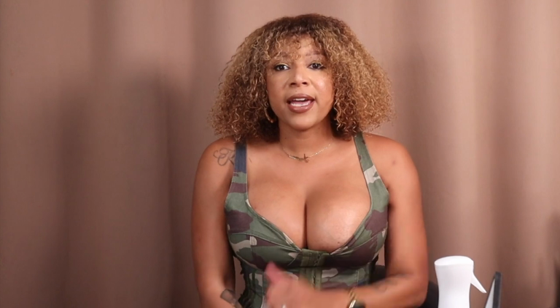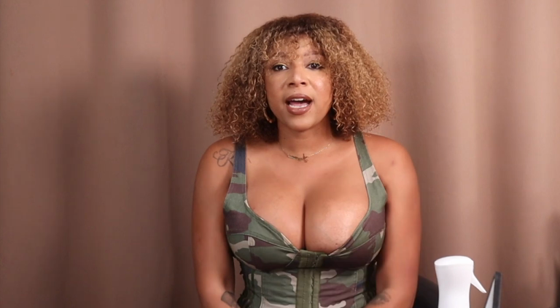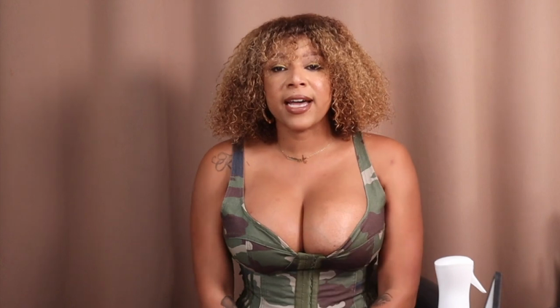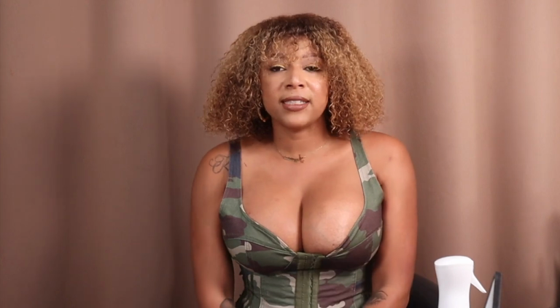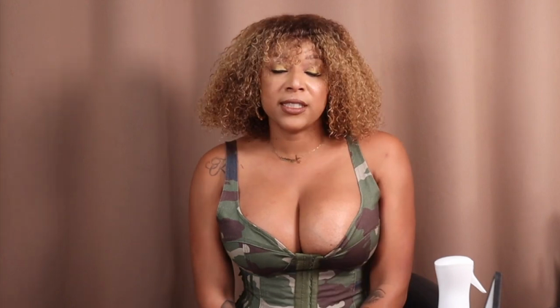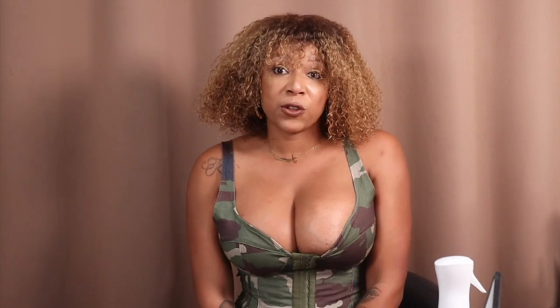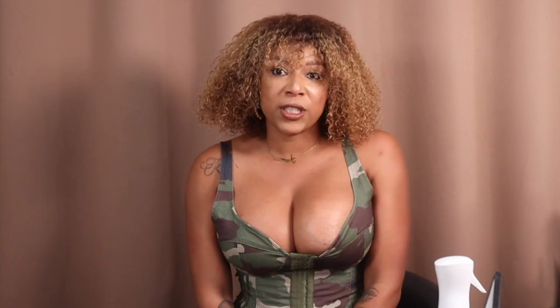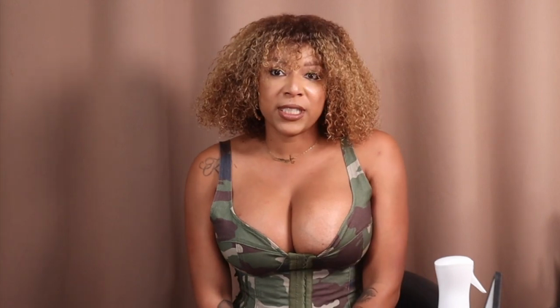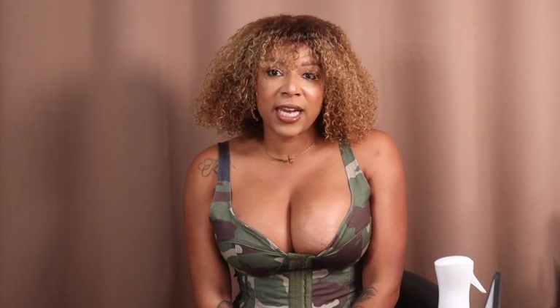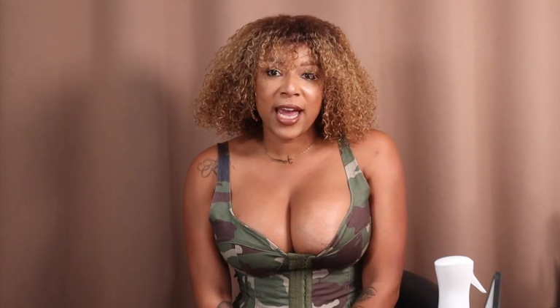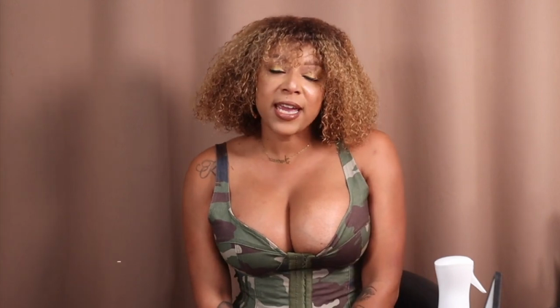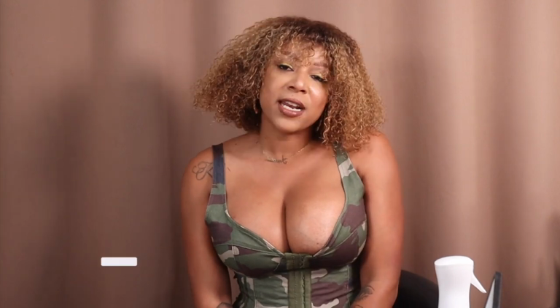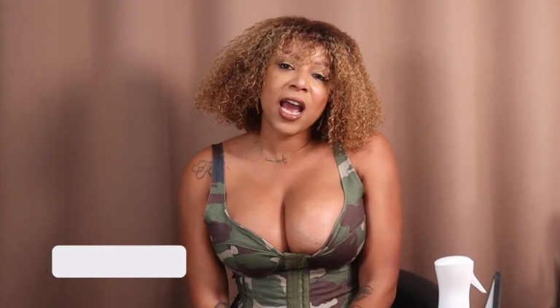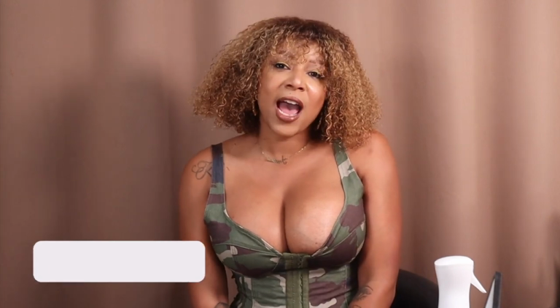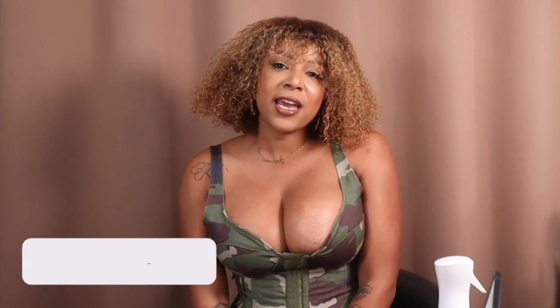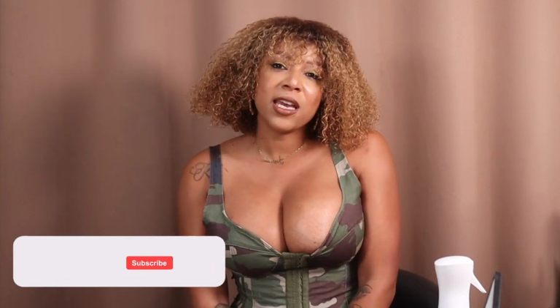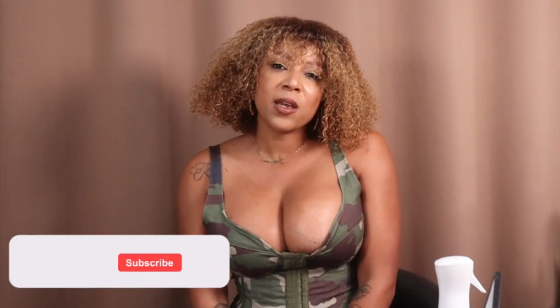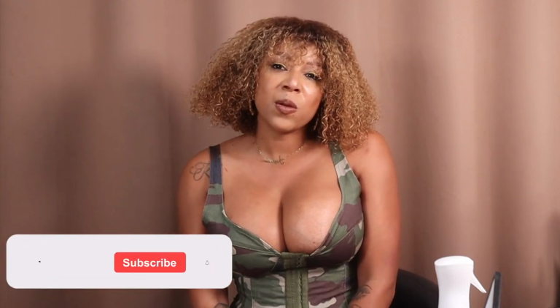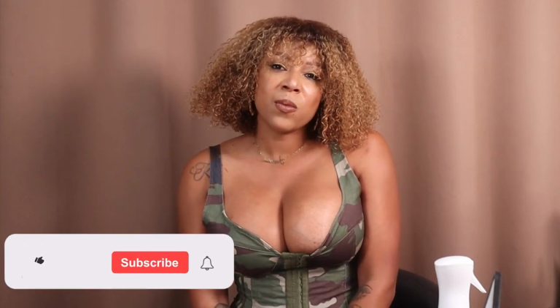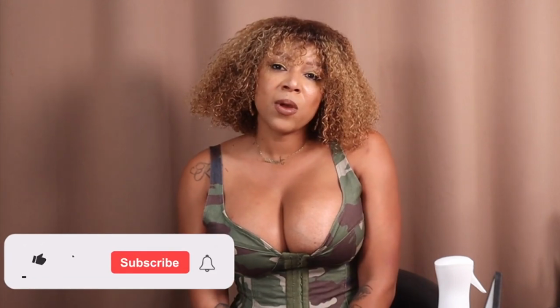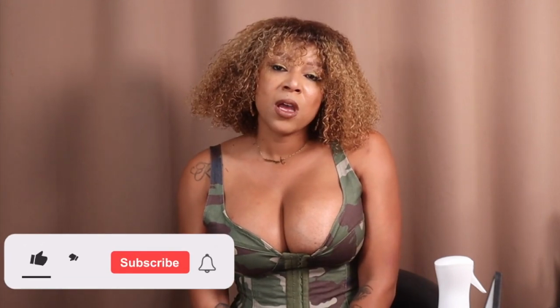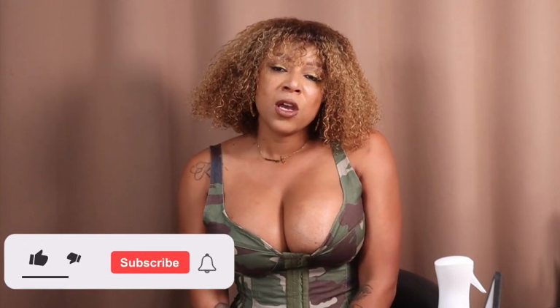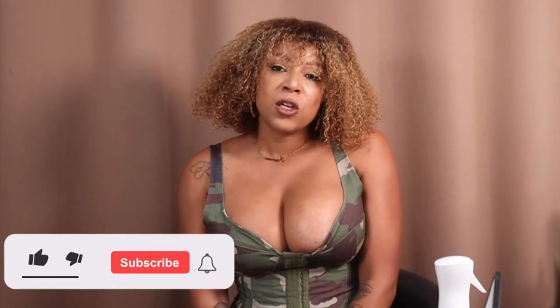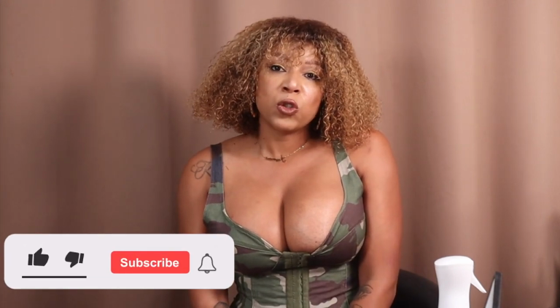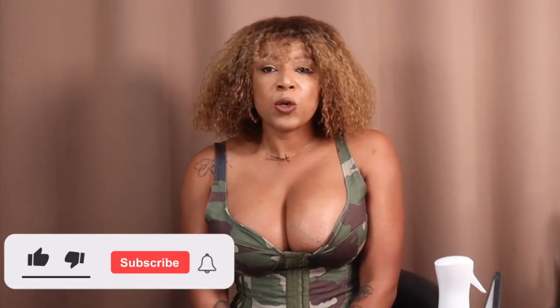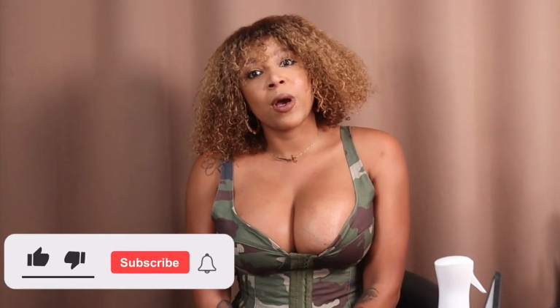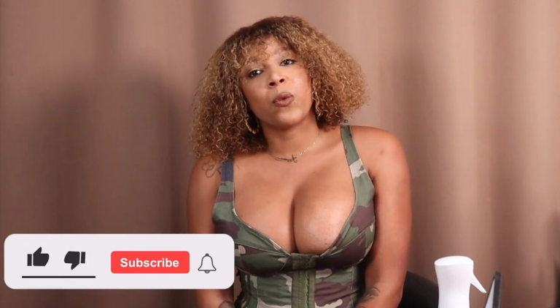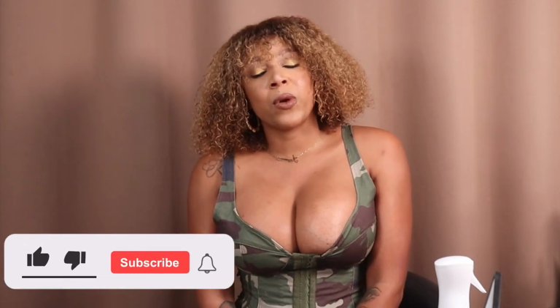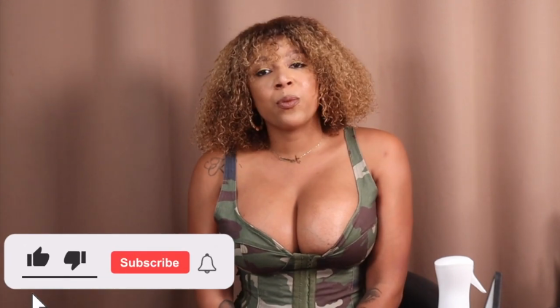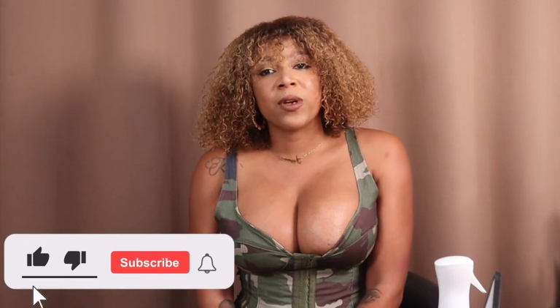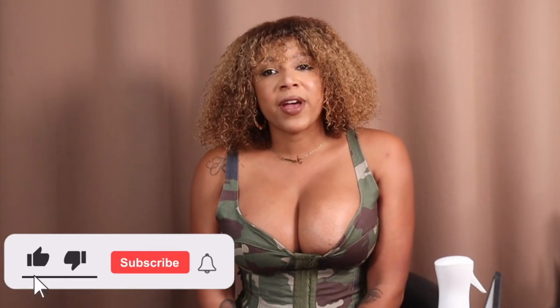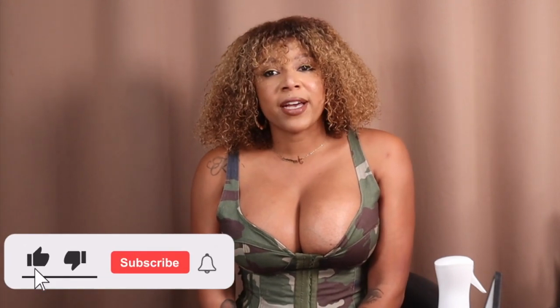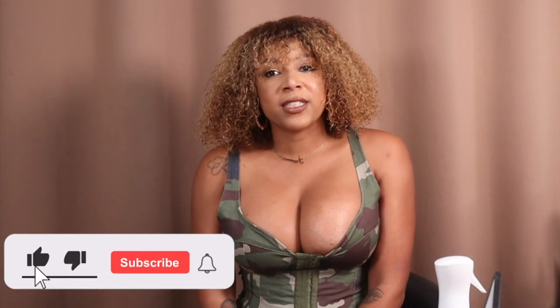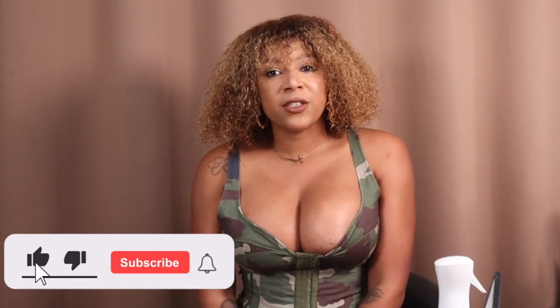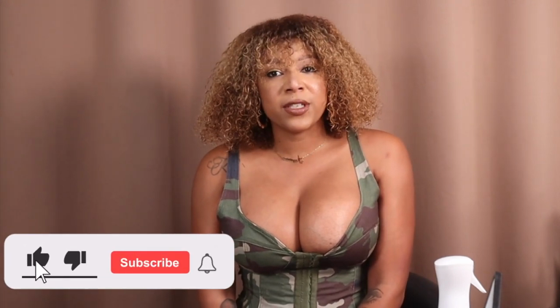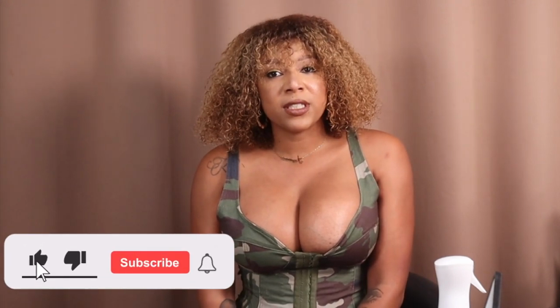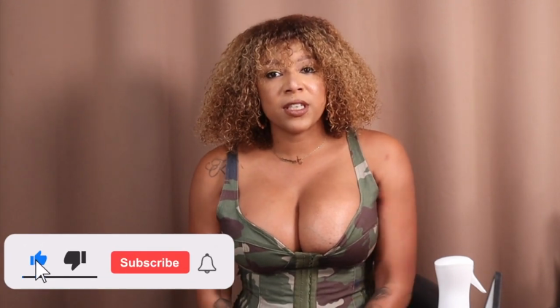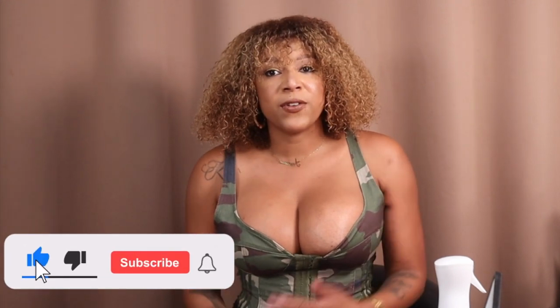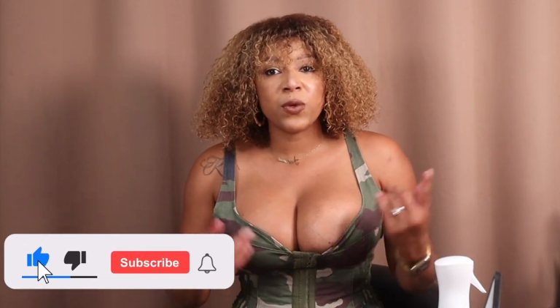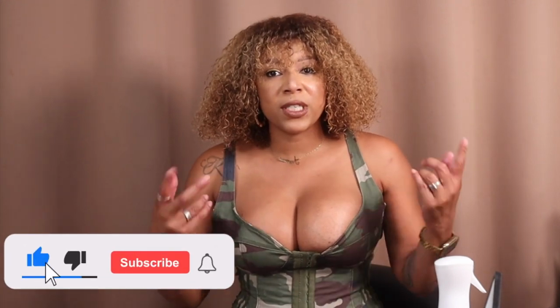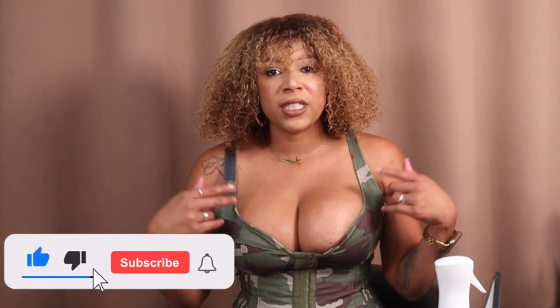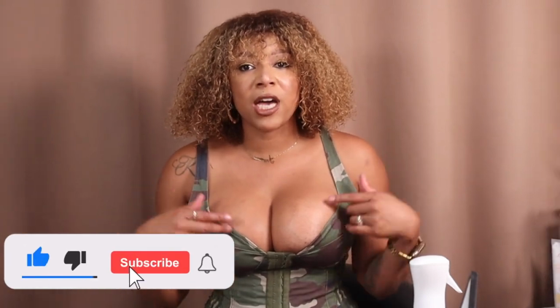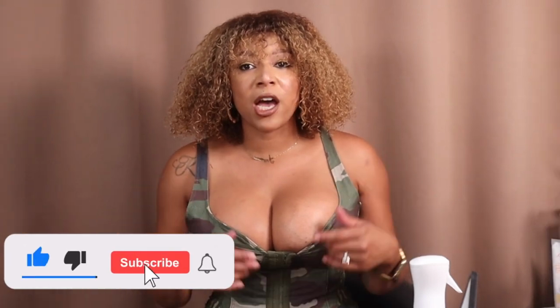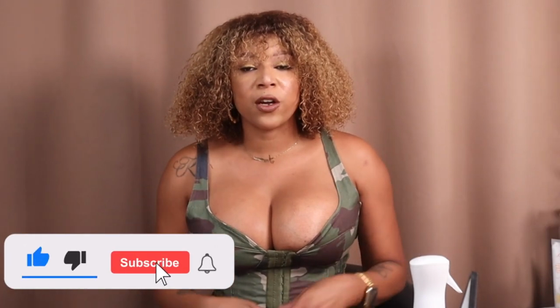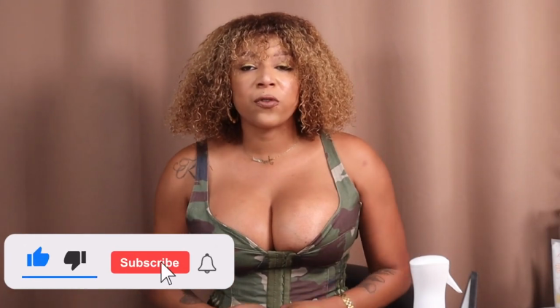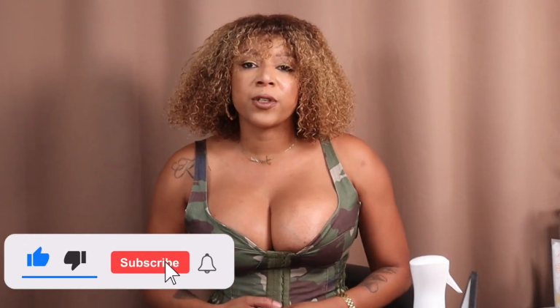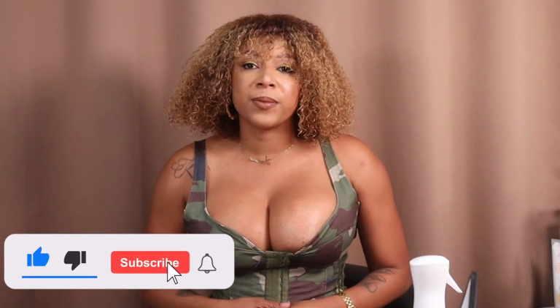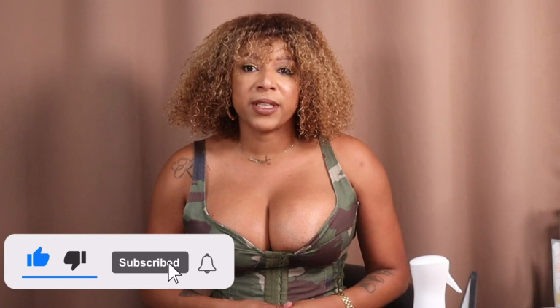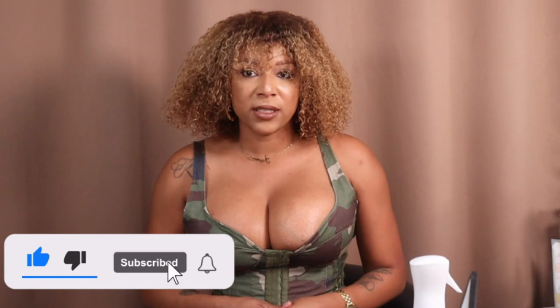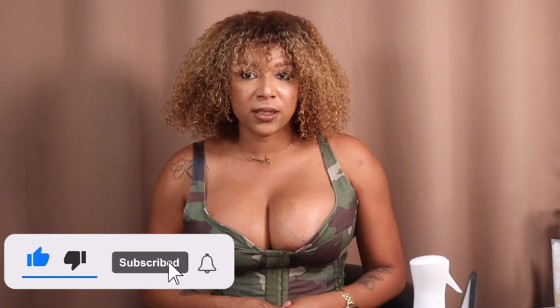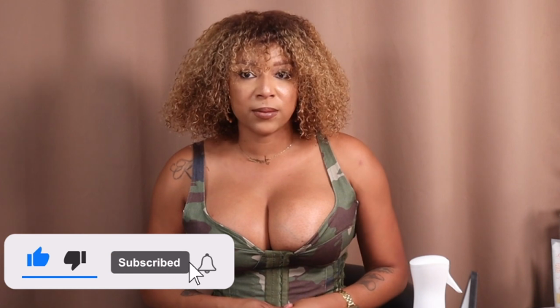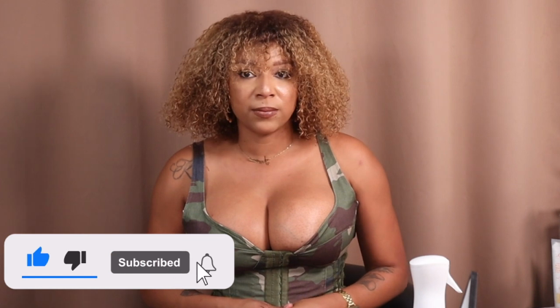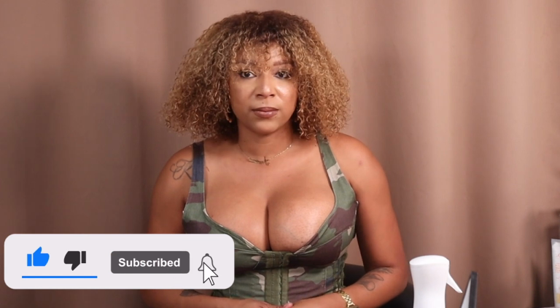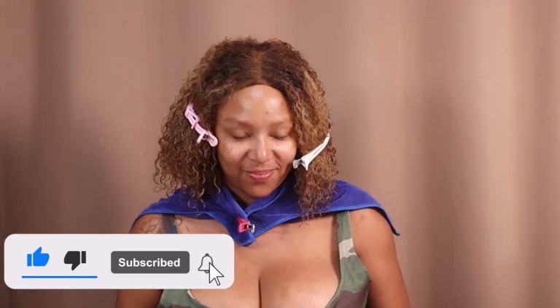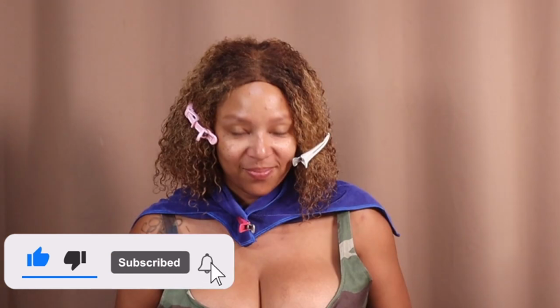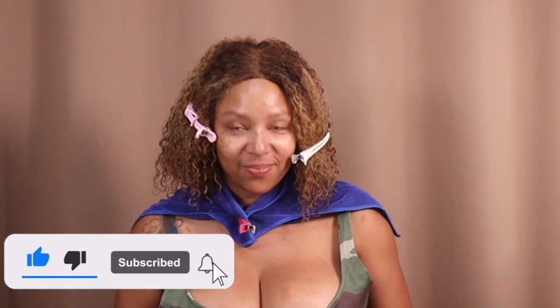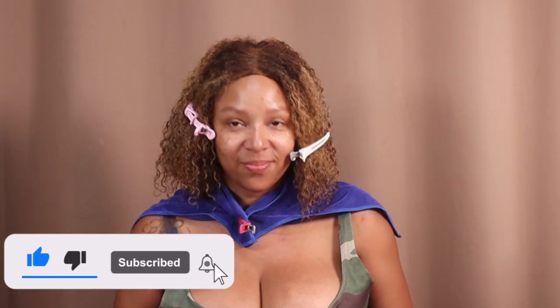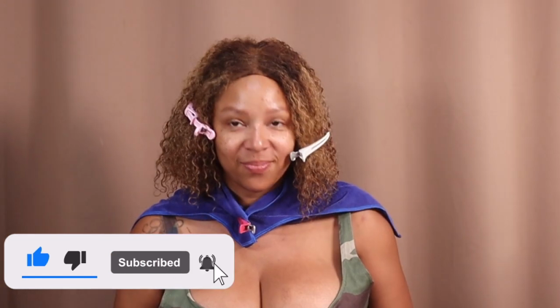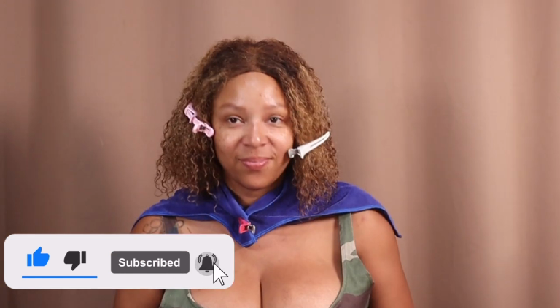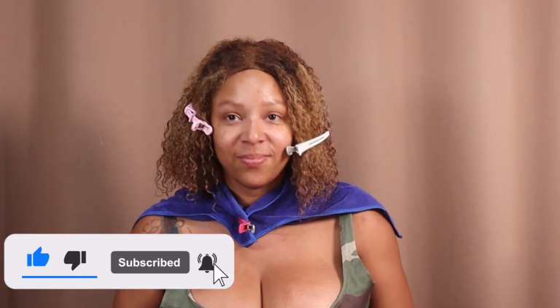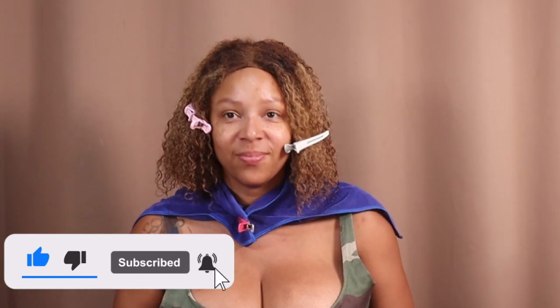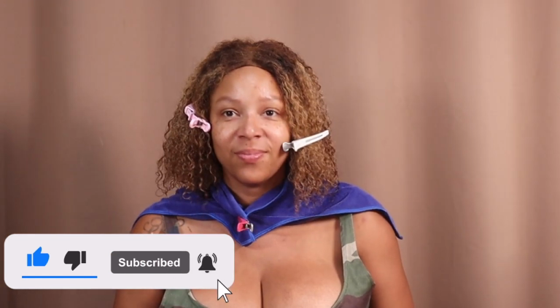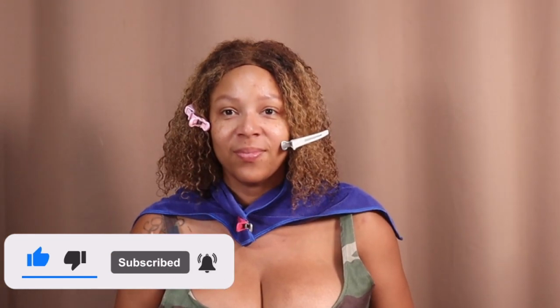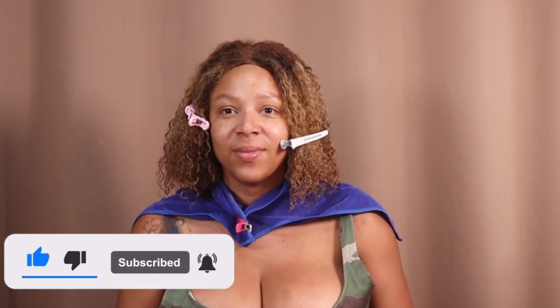Hey guys, it's Chrissy K and I am doing my wig revamp series. If you want to see how I go from this to this, keep watching.